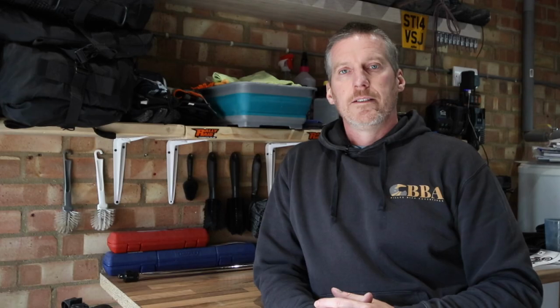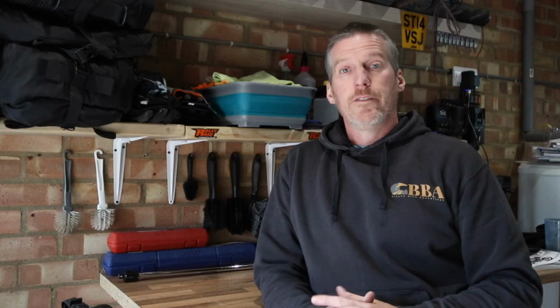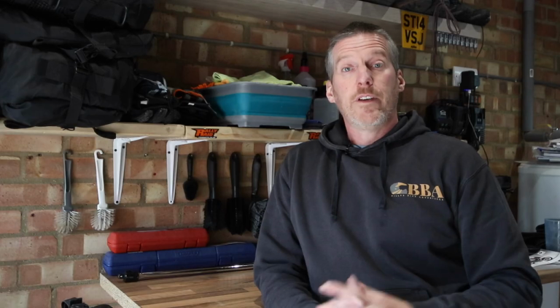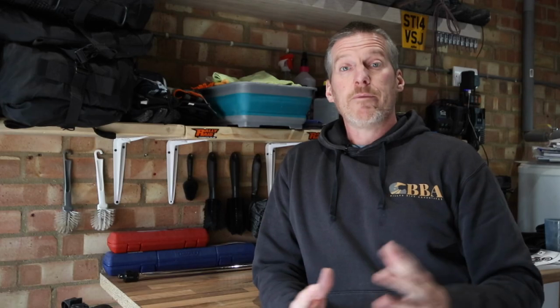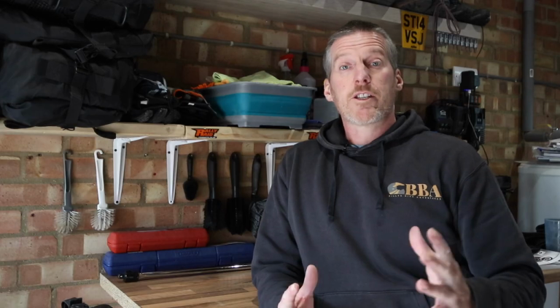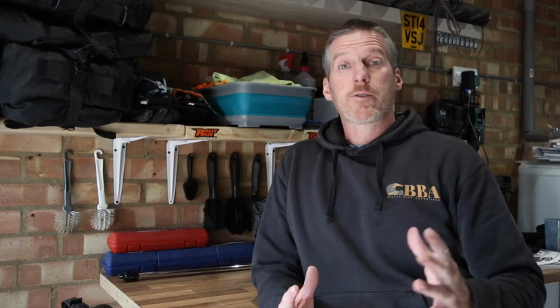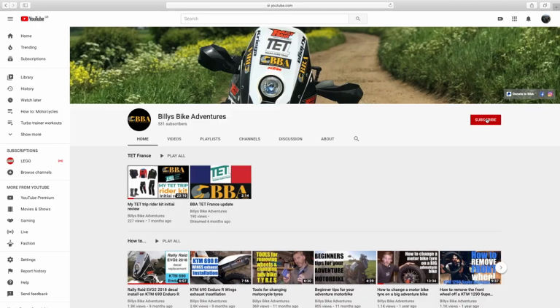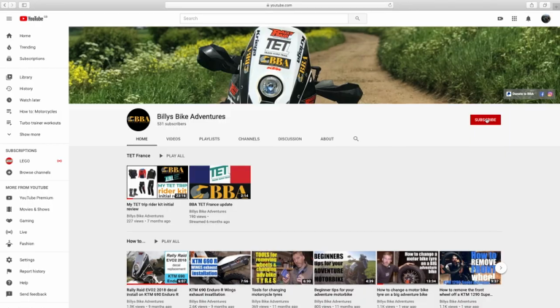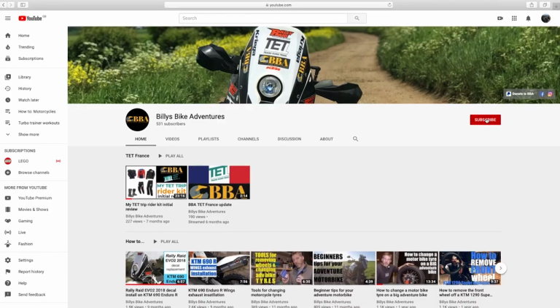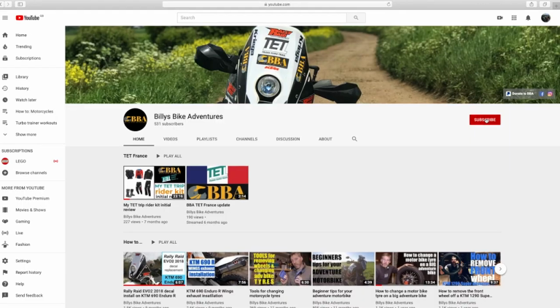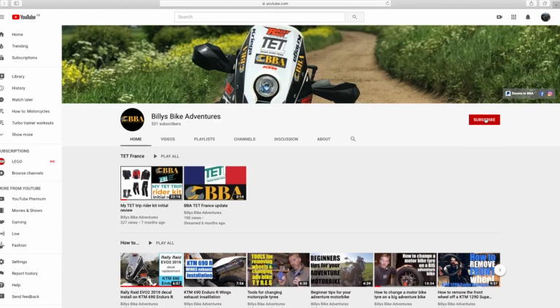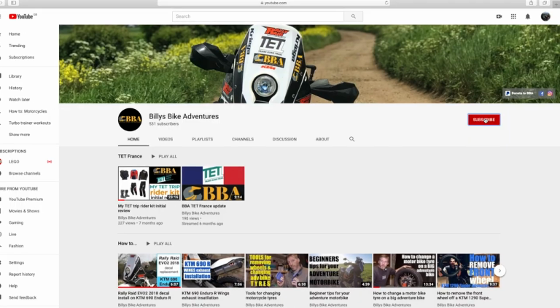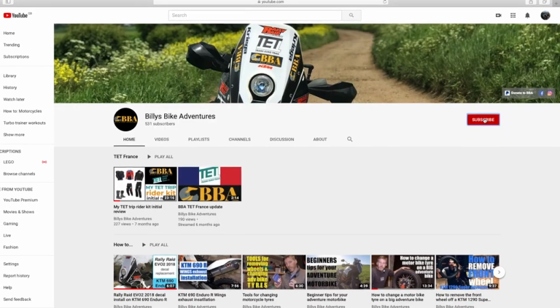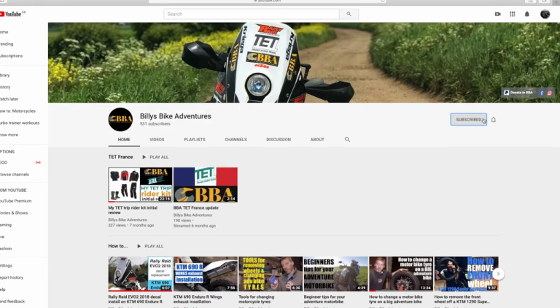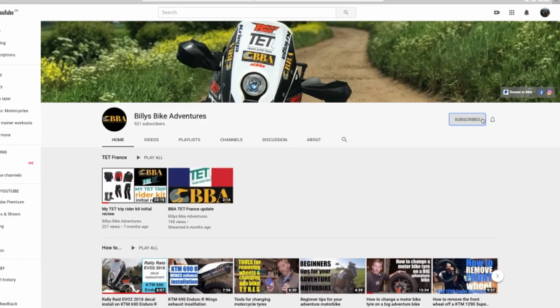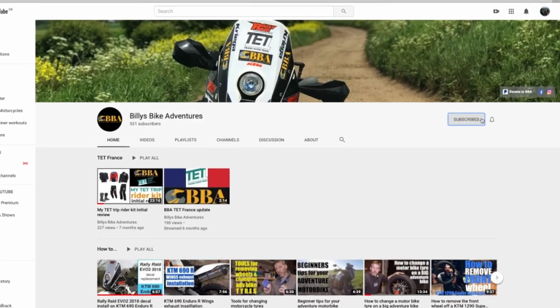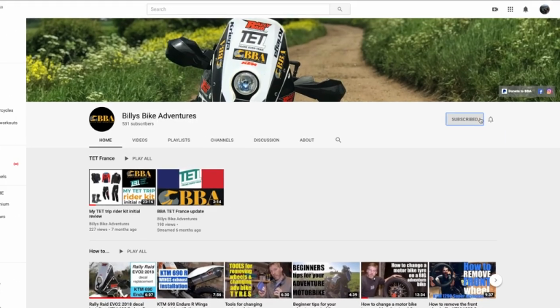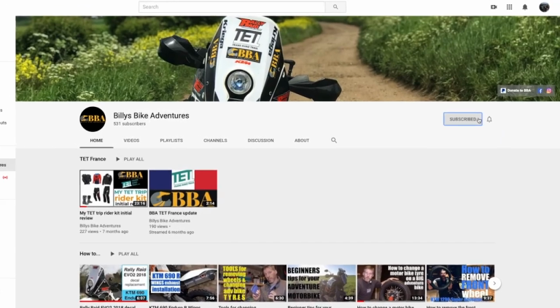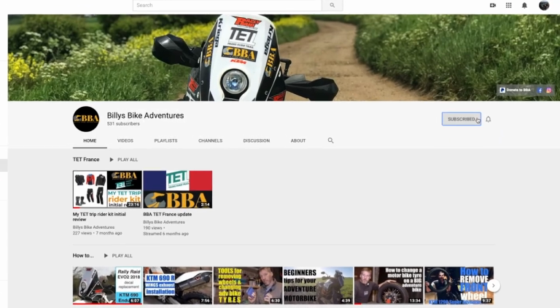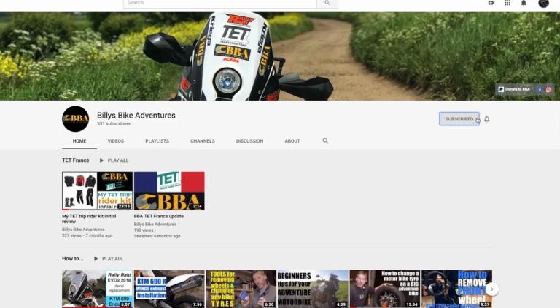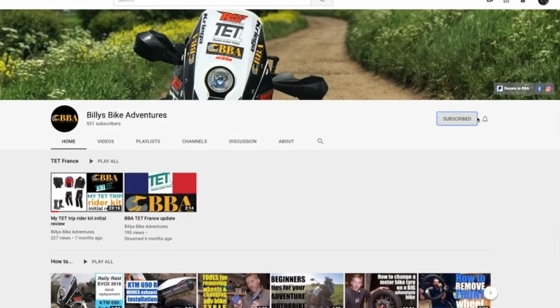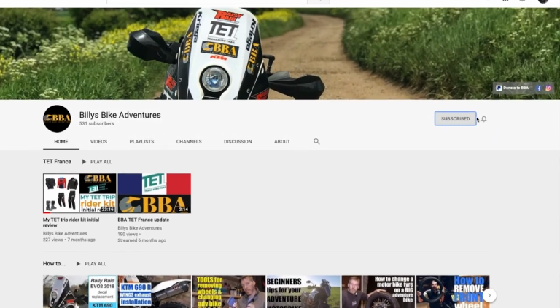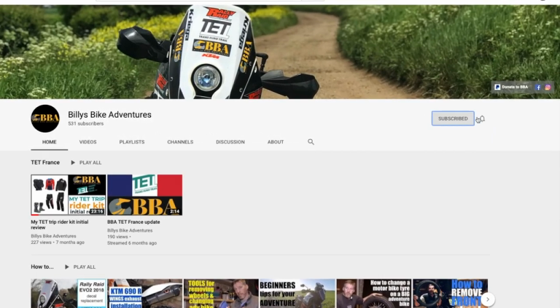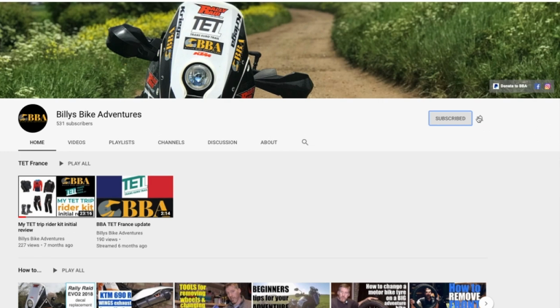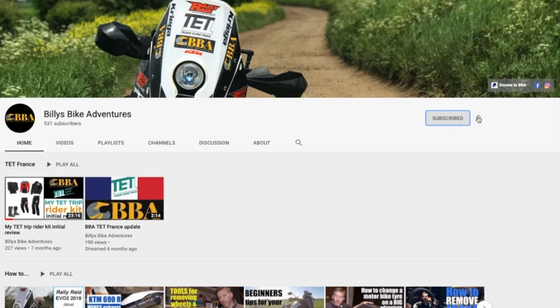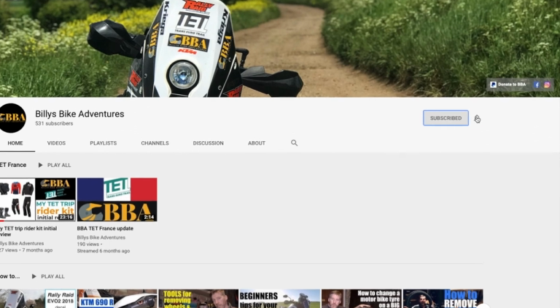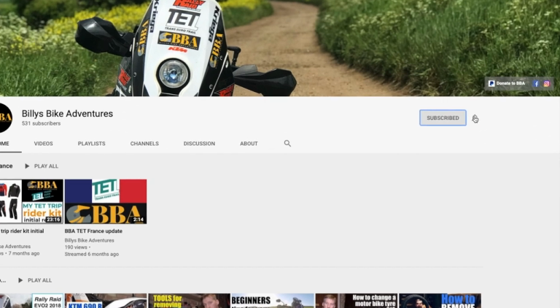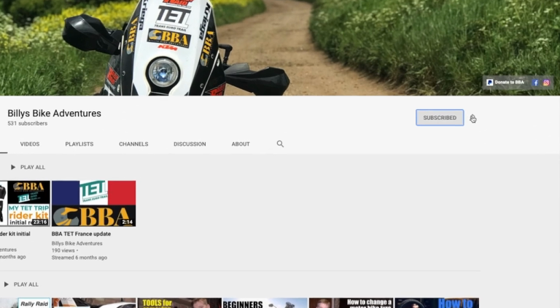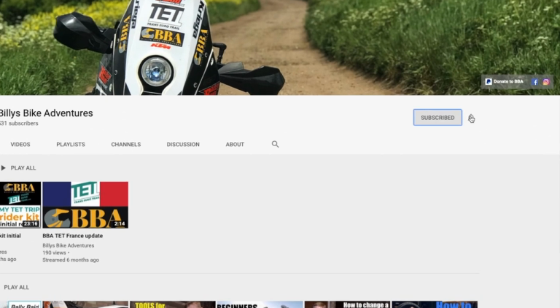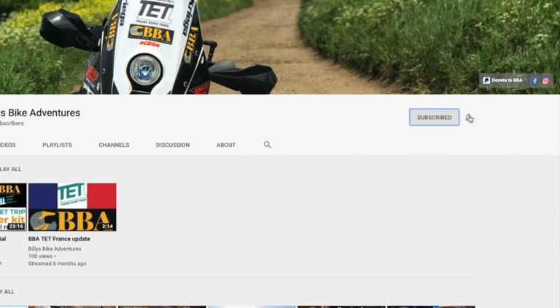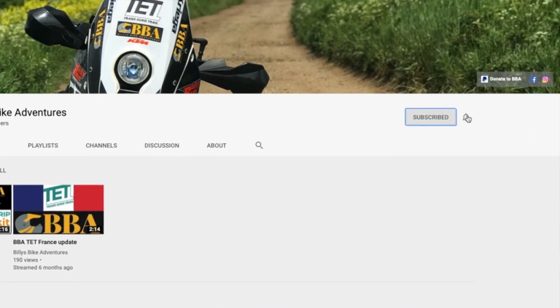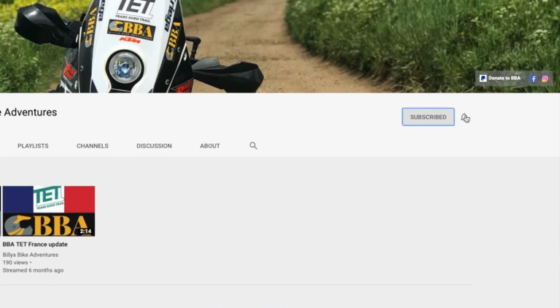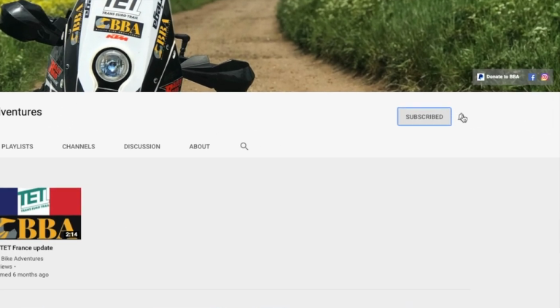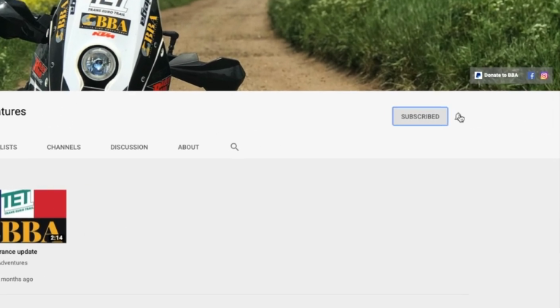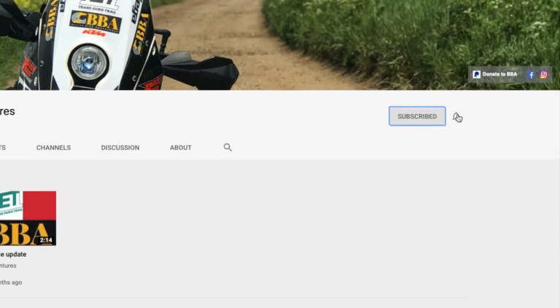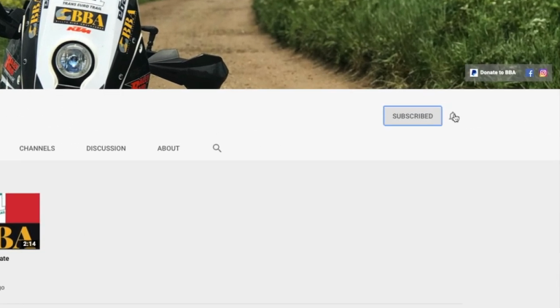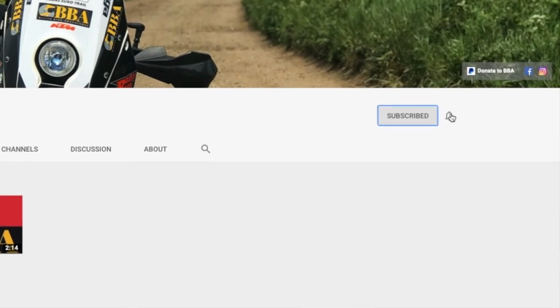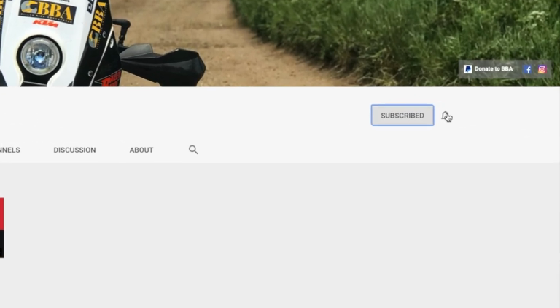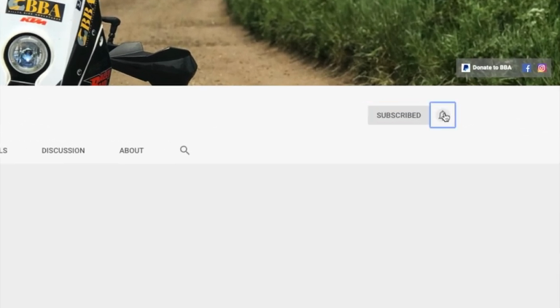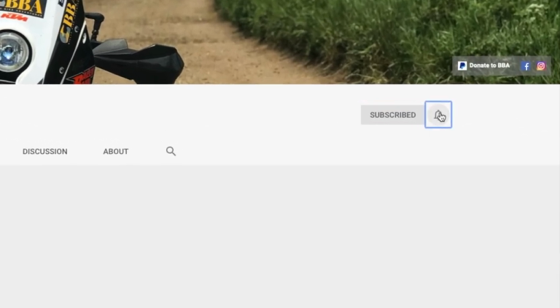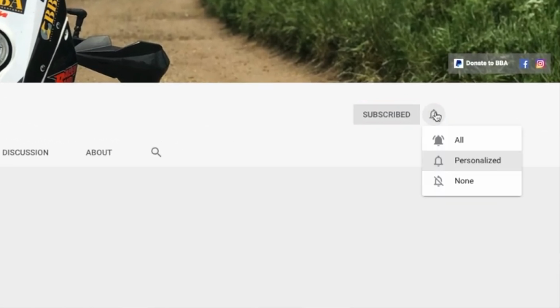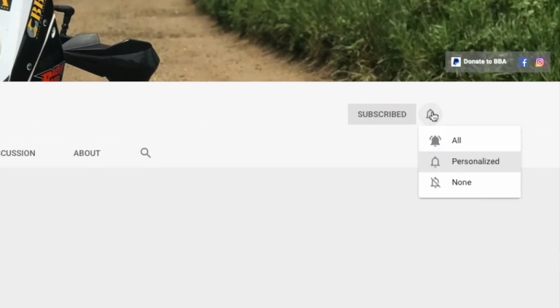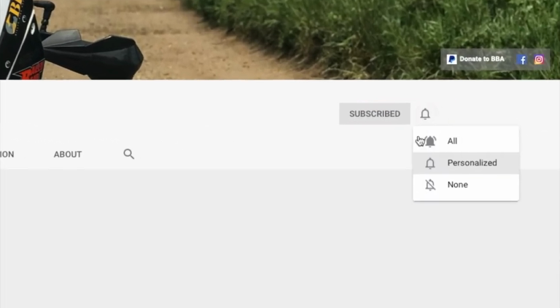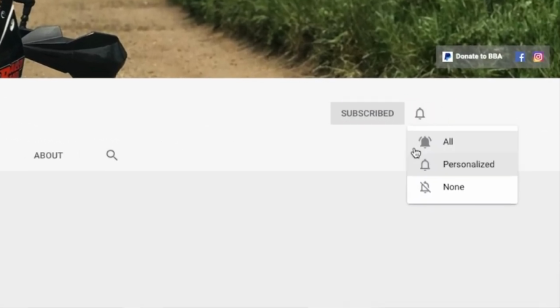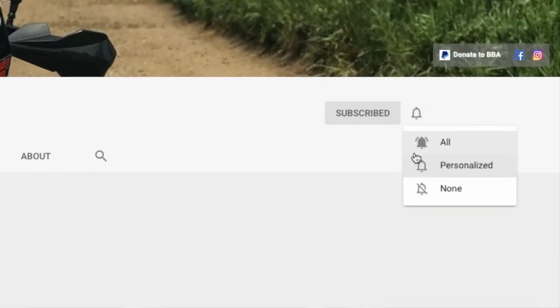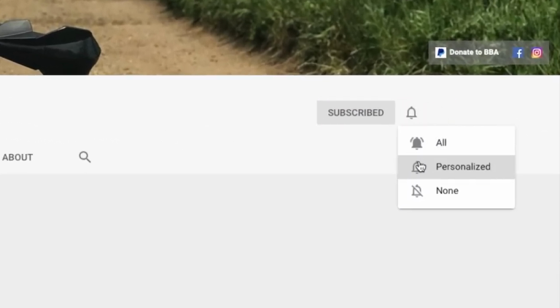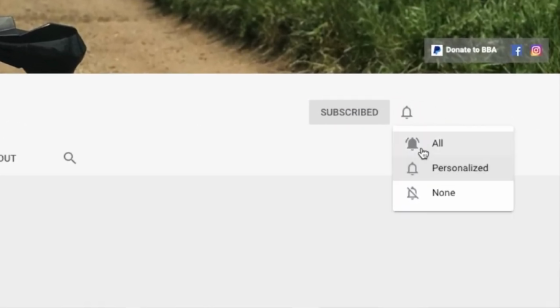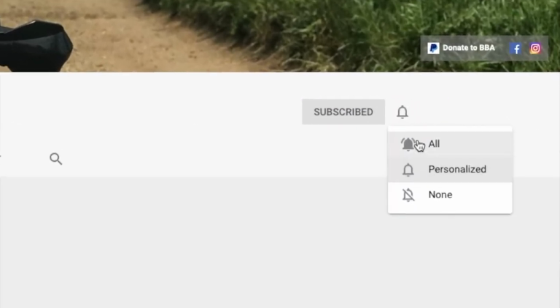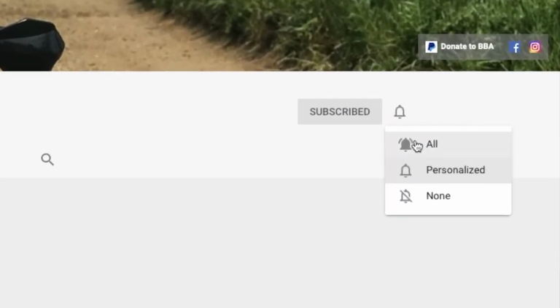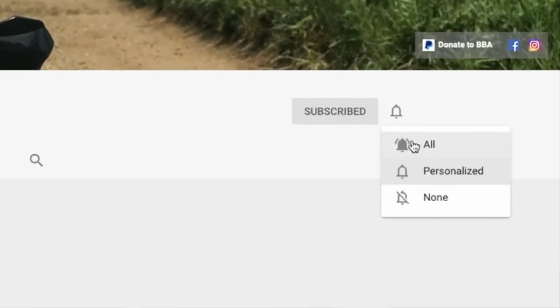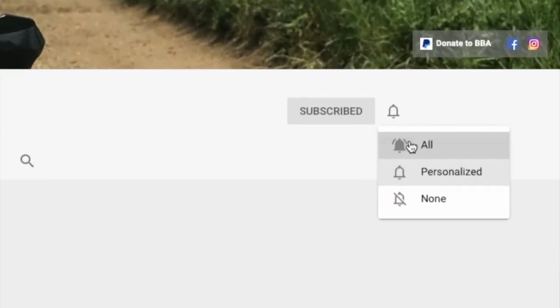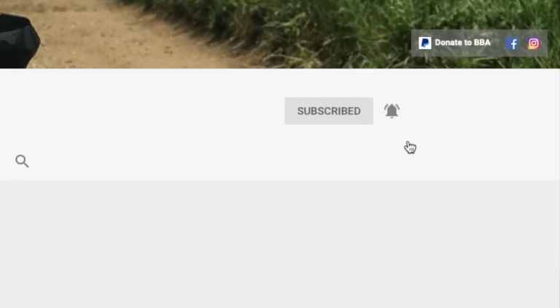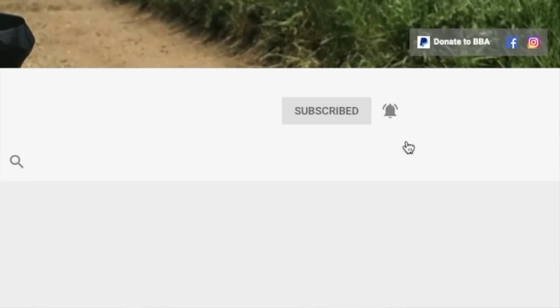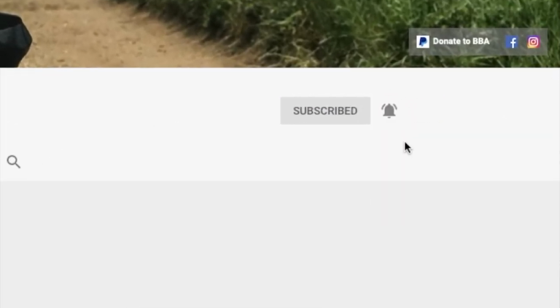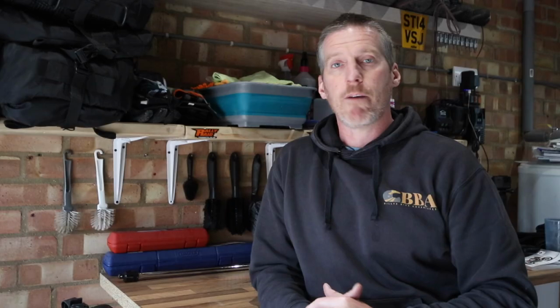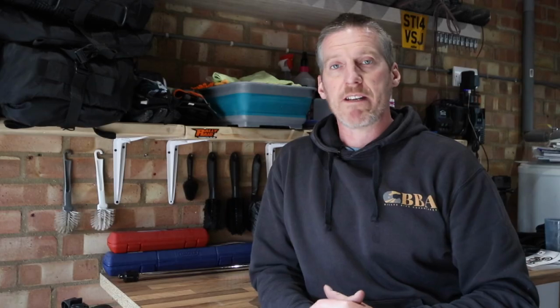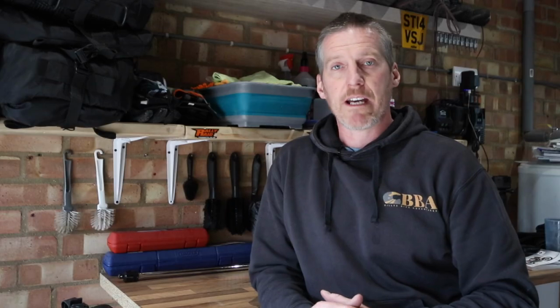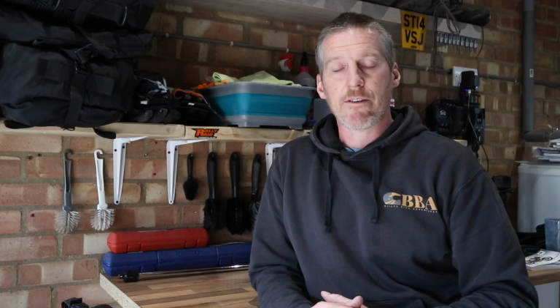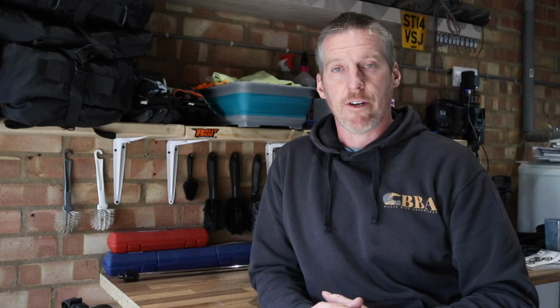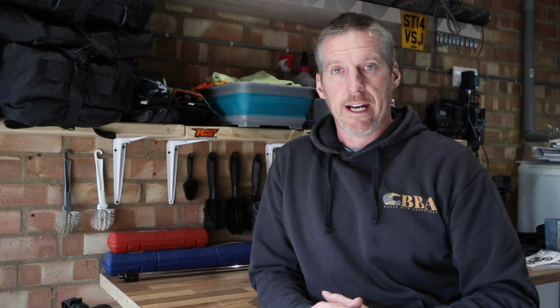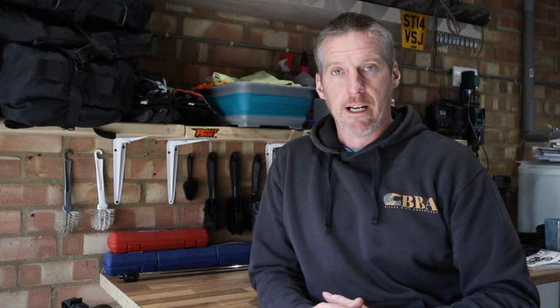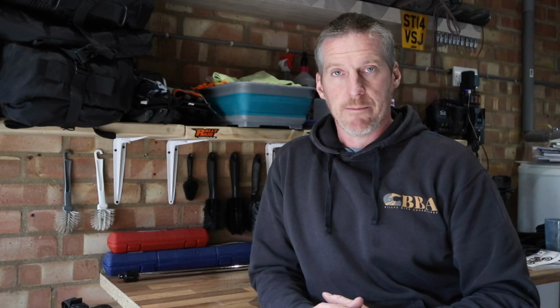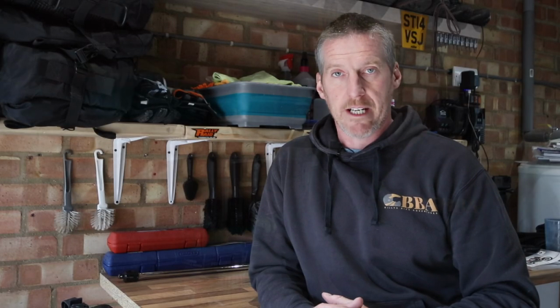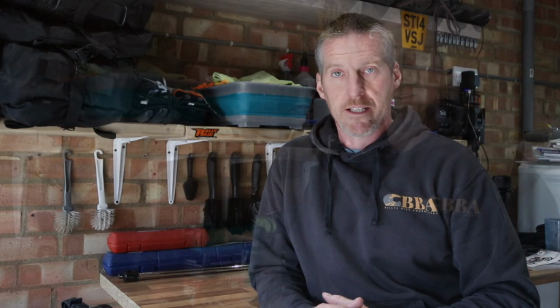If you haven't subscribed yet to Police Bike Adventures, don't forget to click the subscribe button, the bell notification, and then all, to make sure you don't miss out on any updates.